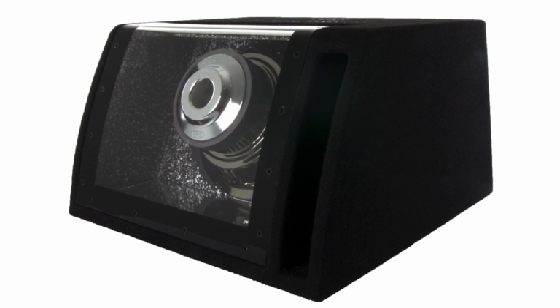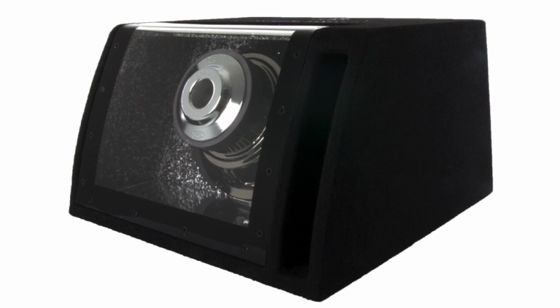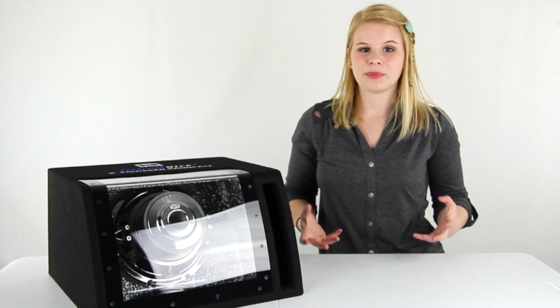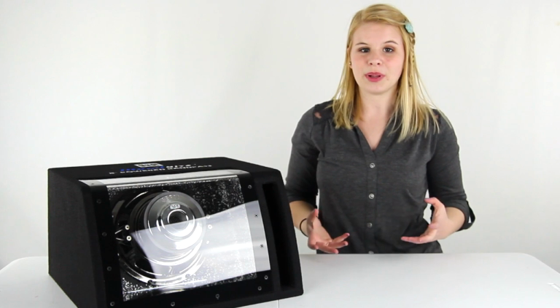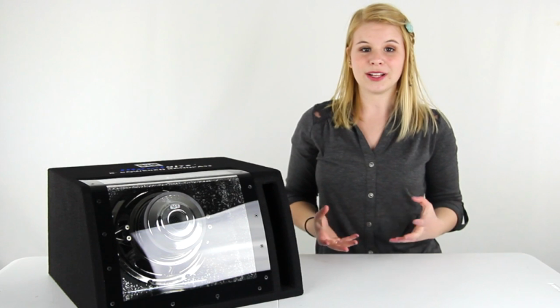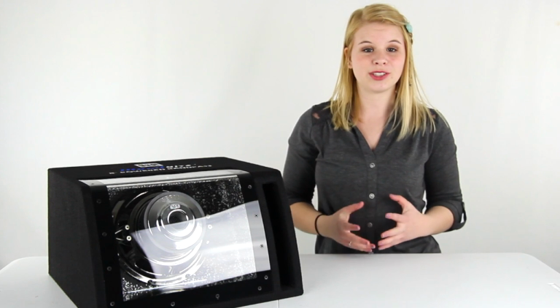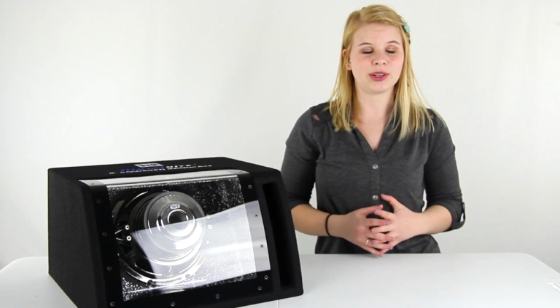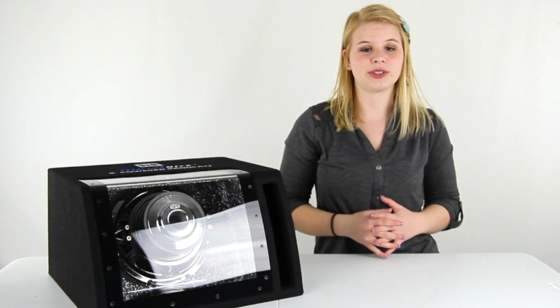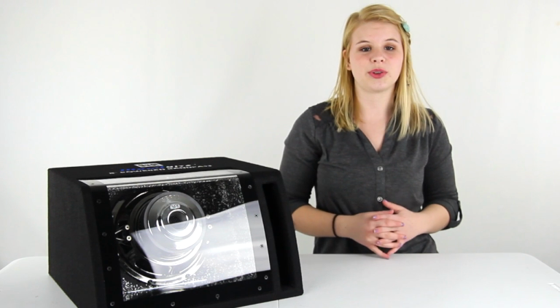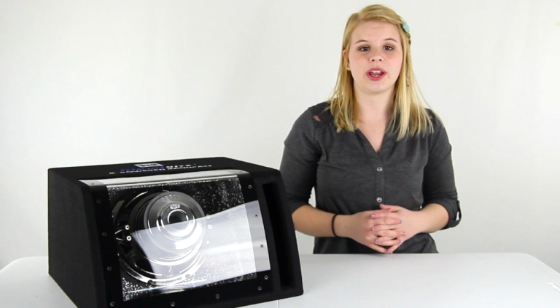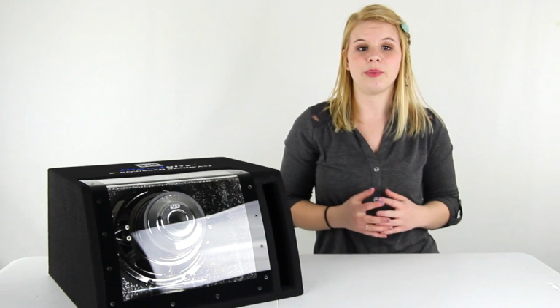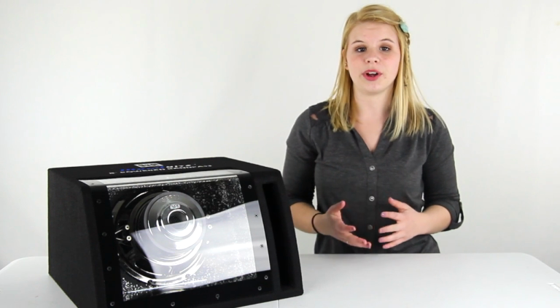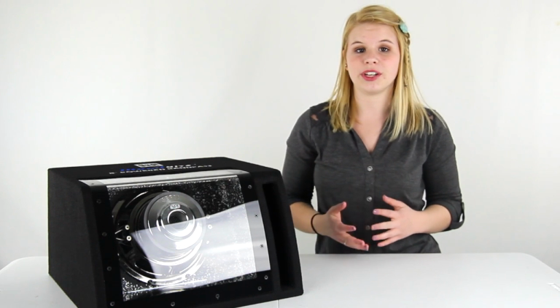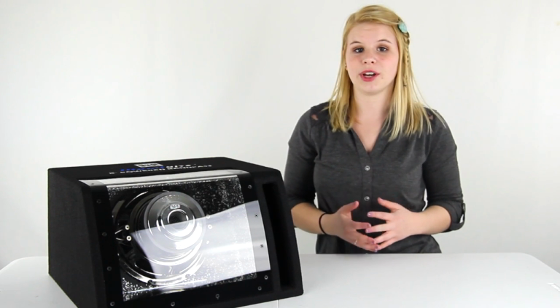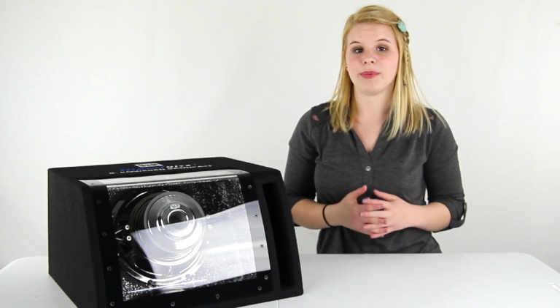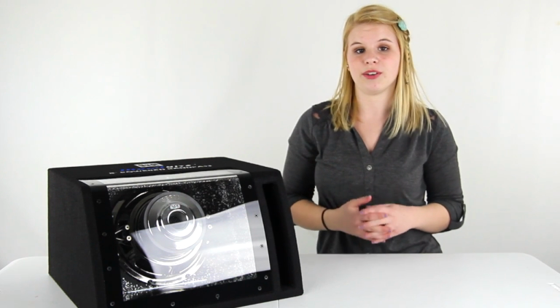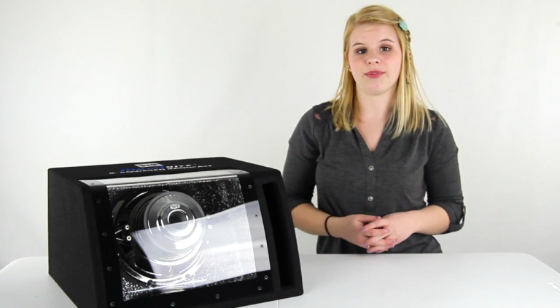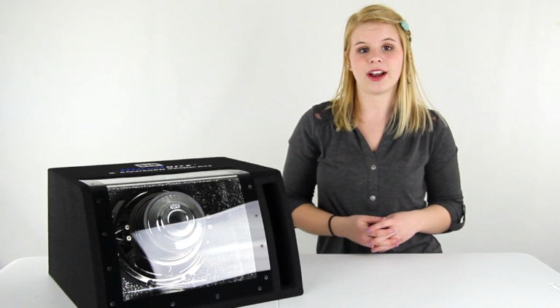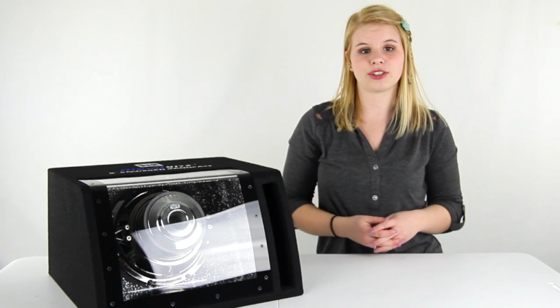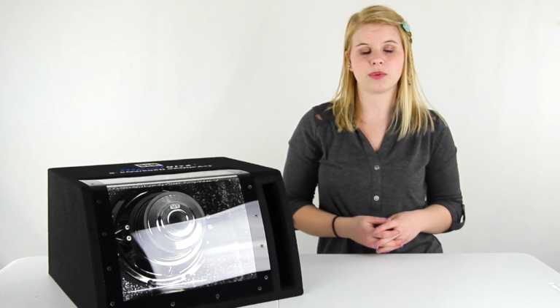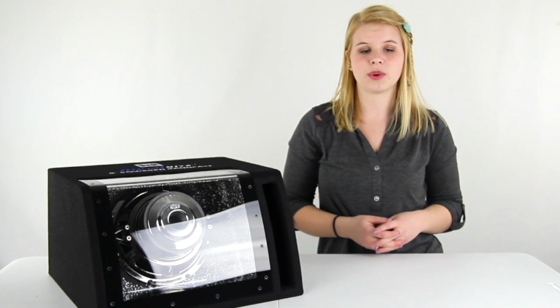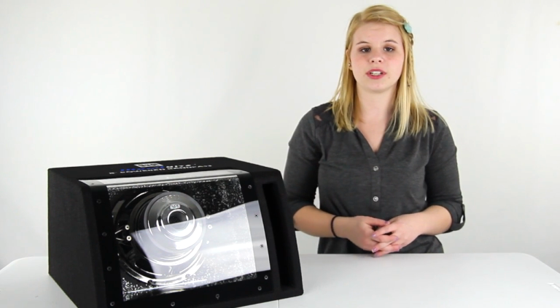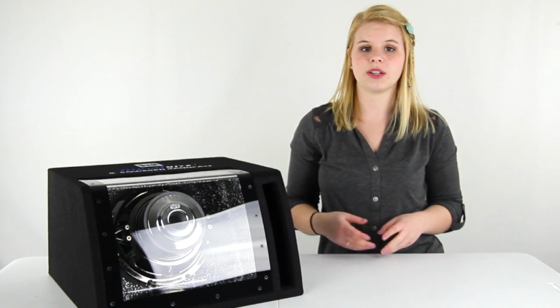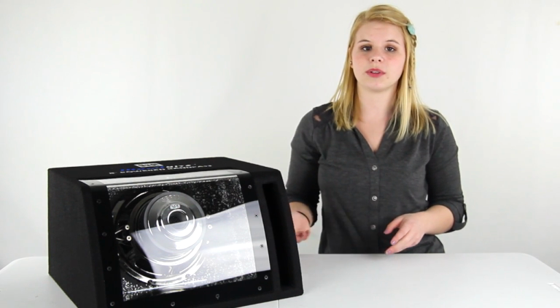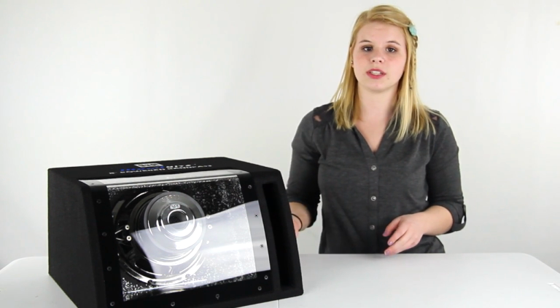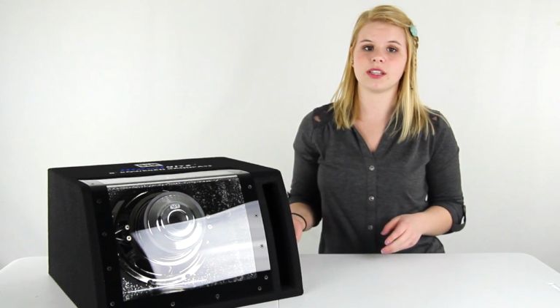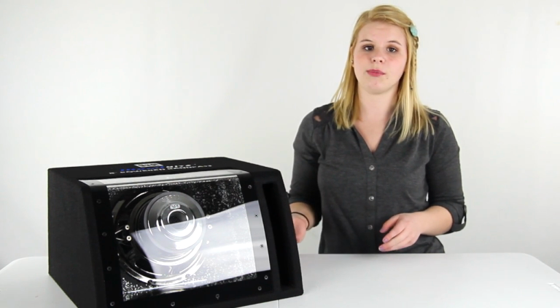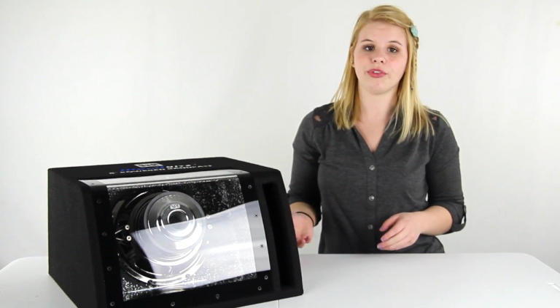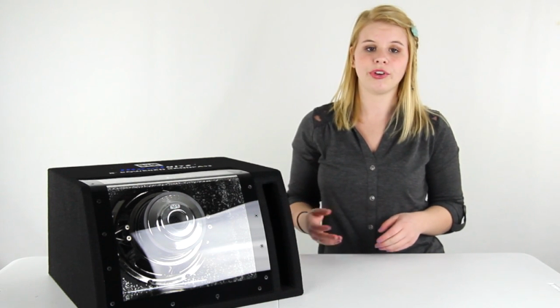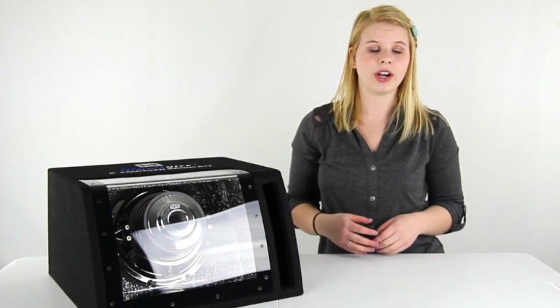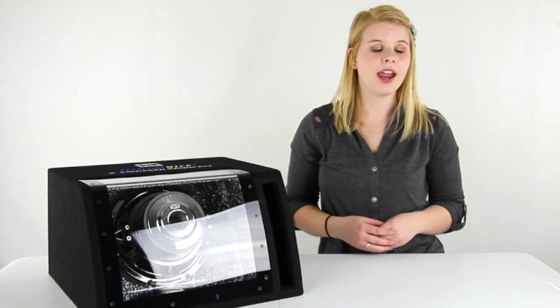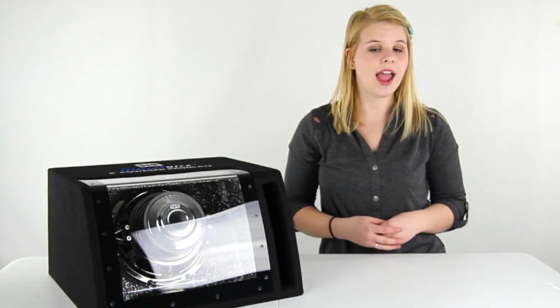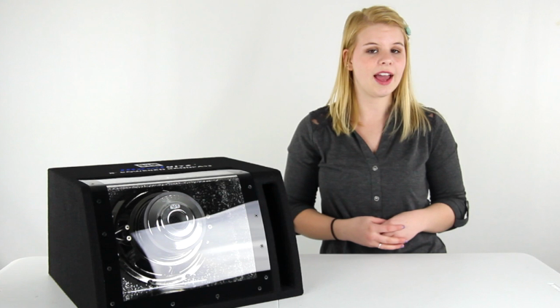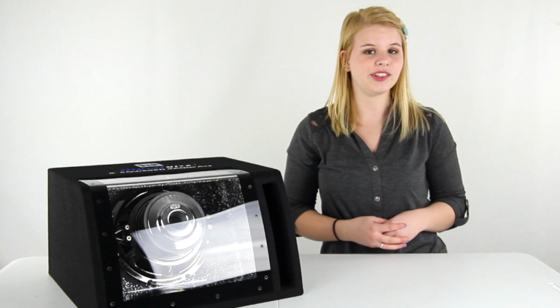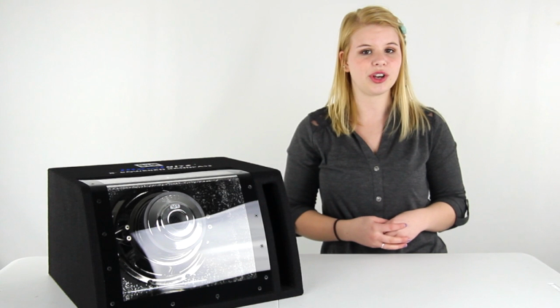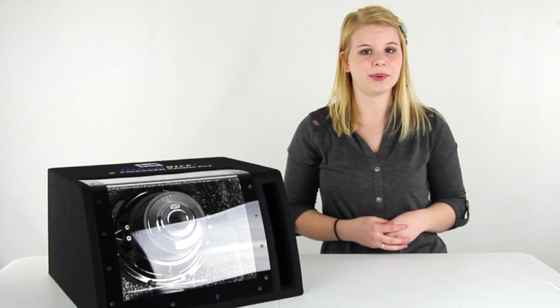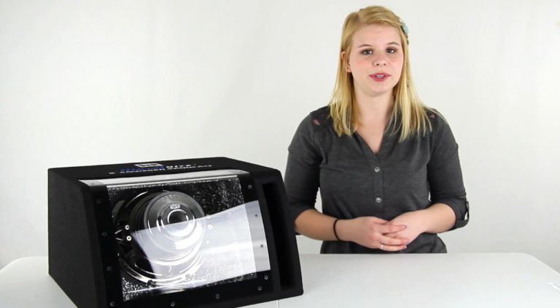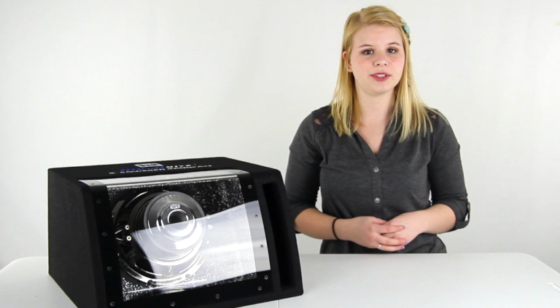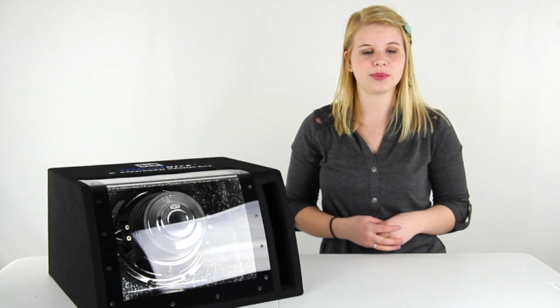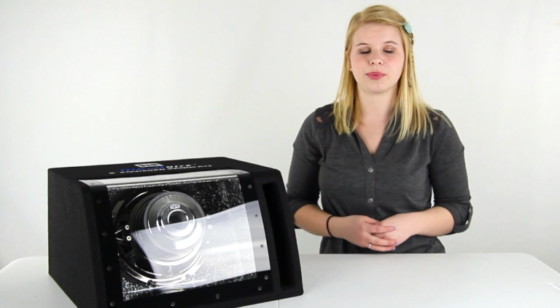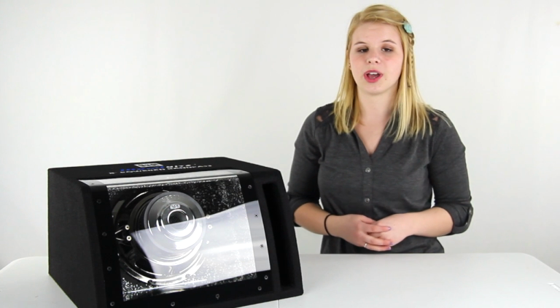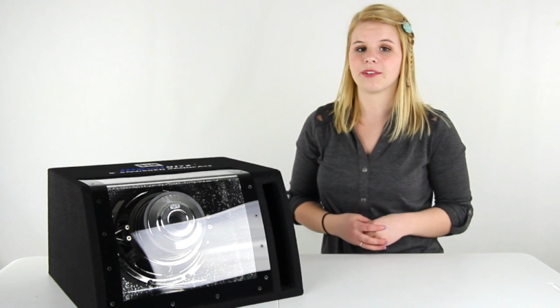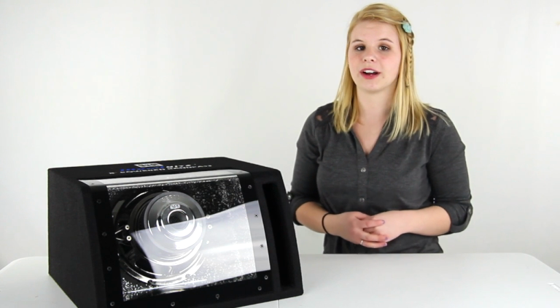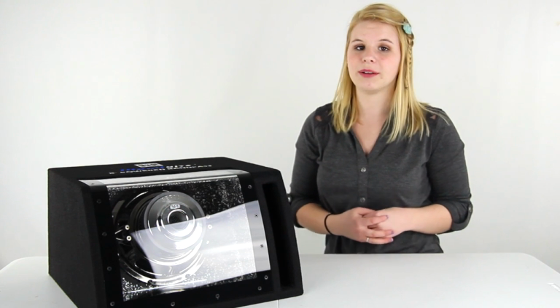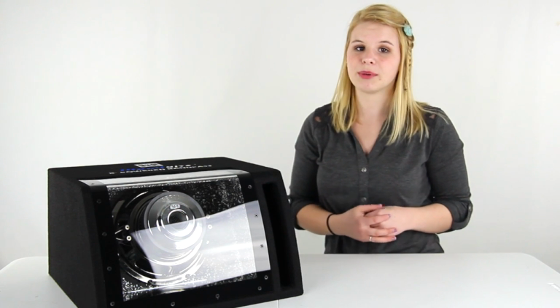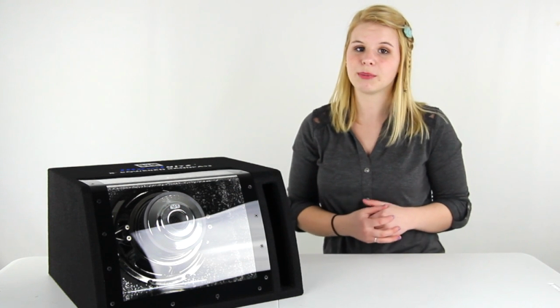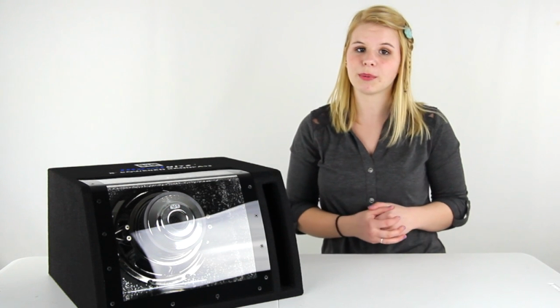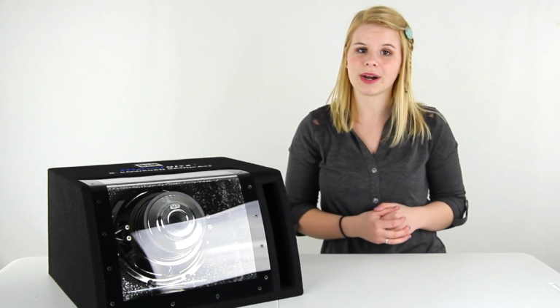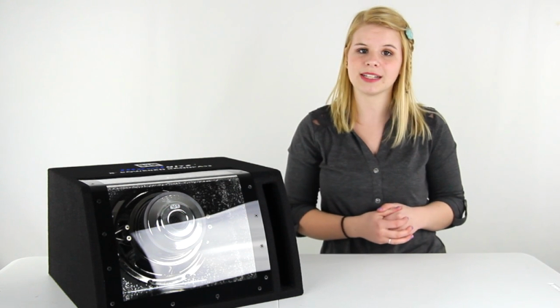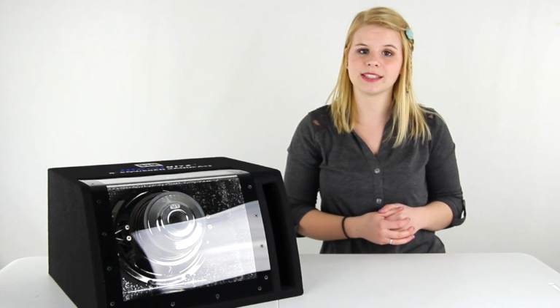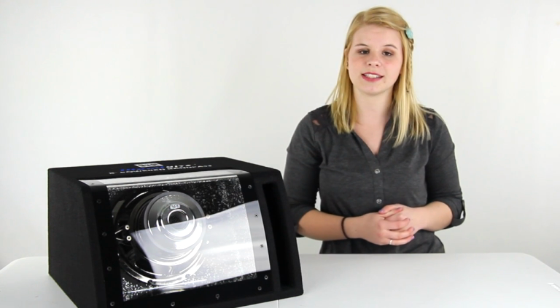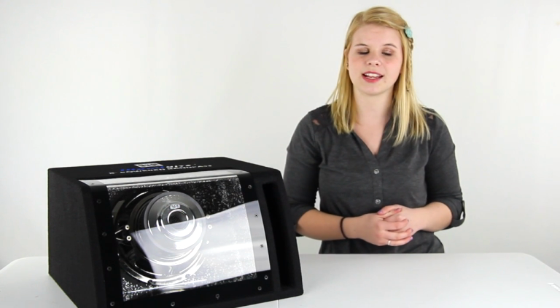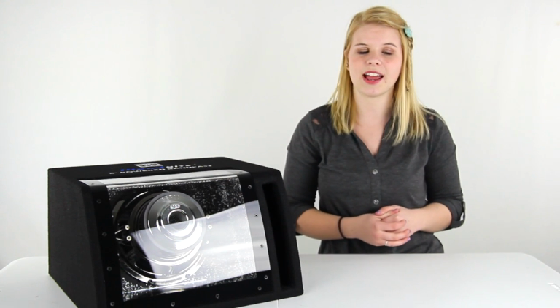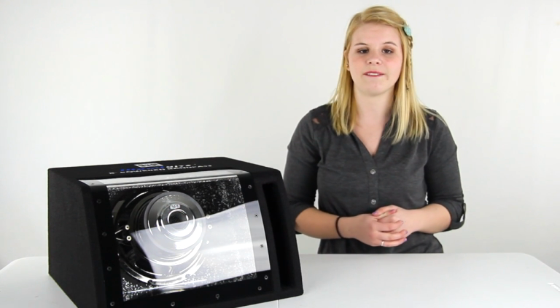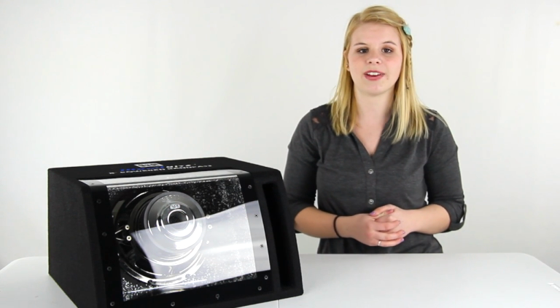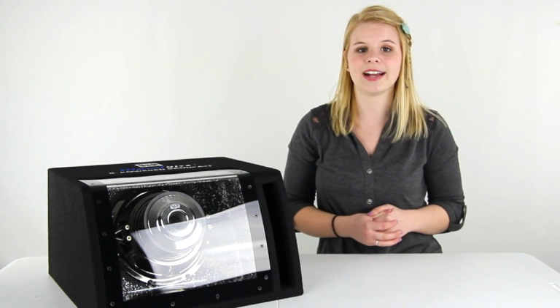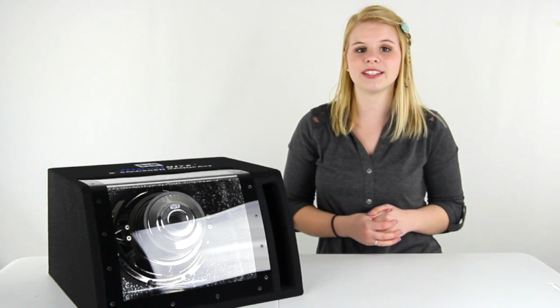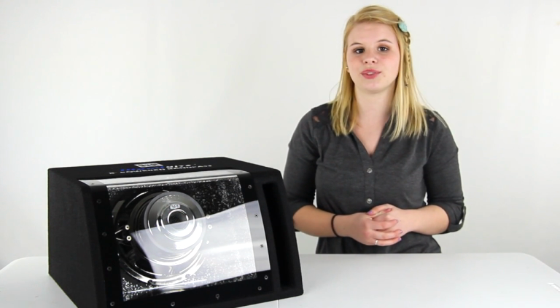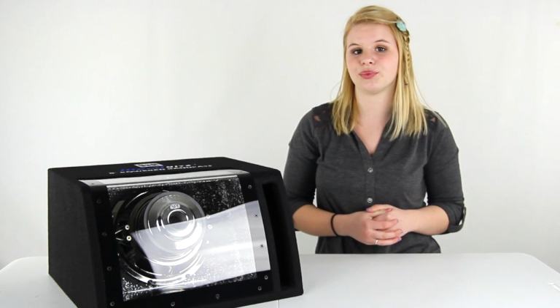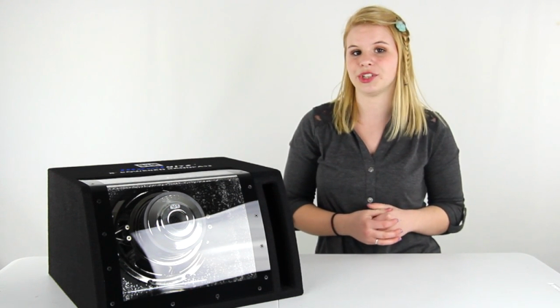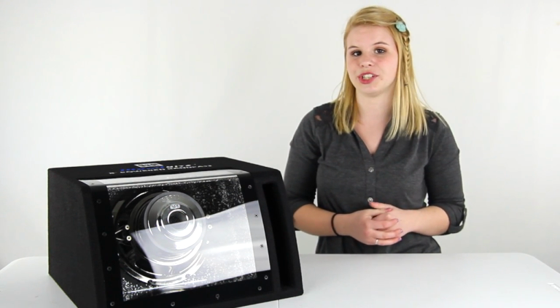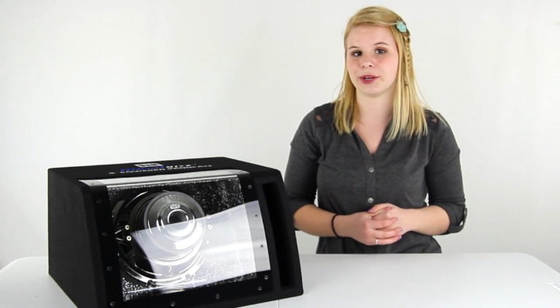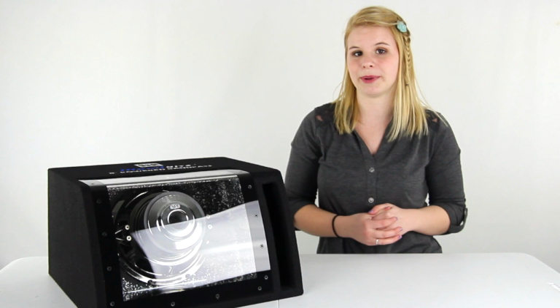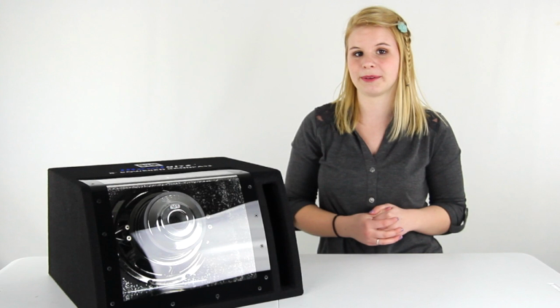Plus you also get a one year manufacturer warranty with the subwoofer, and as always we offer unbeatable prices and fast free shipping.